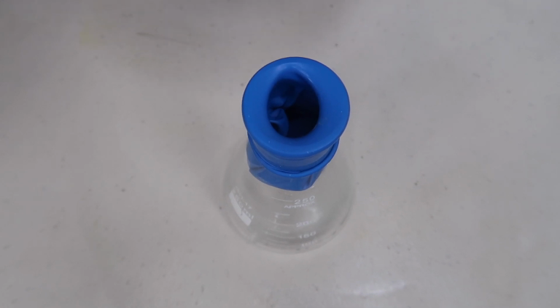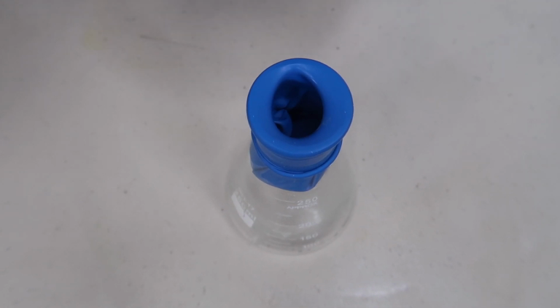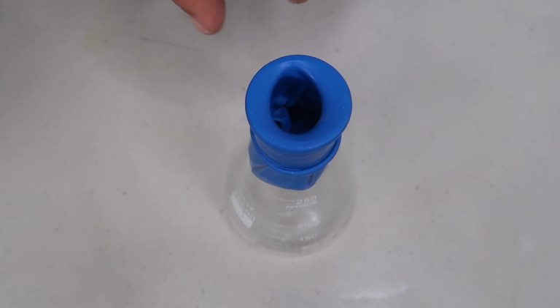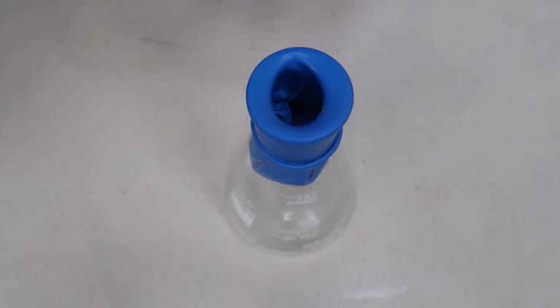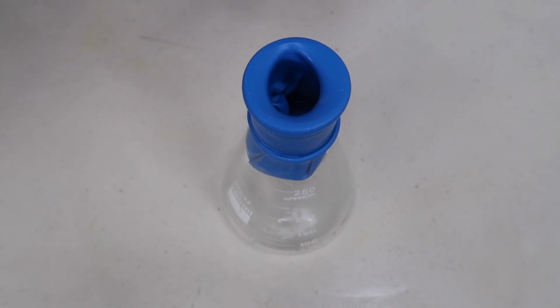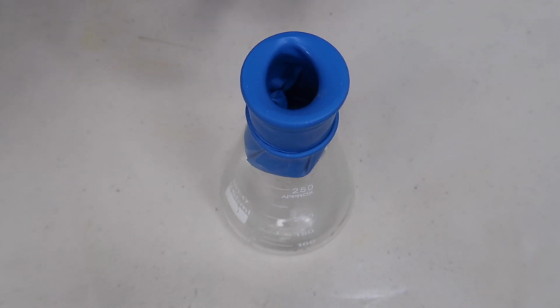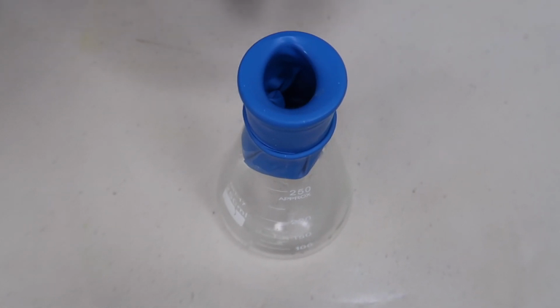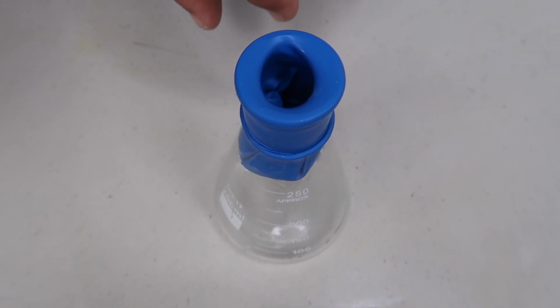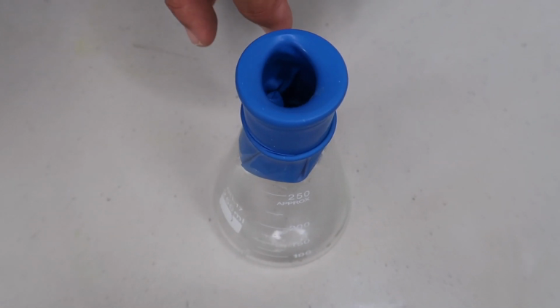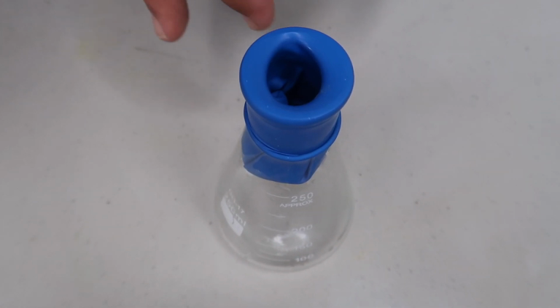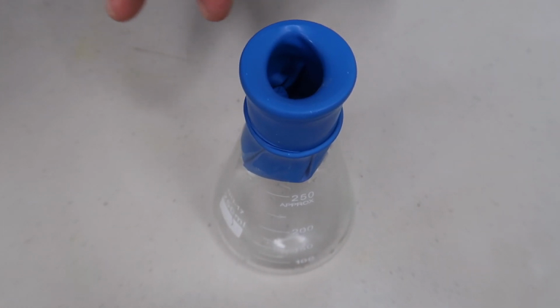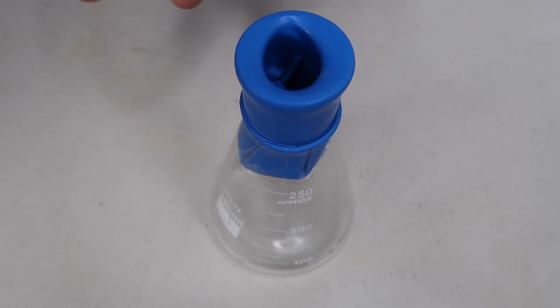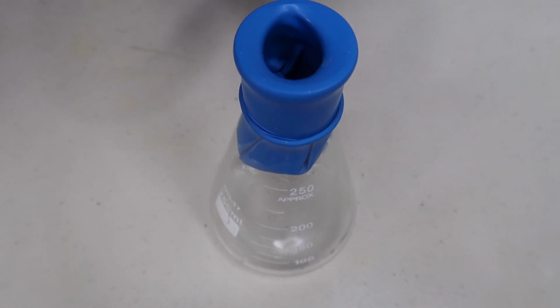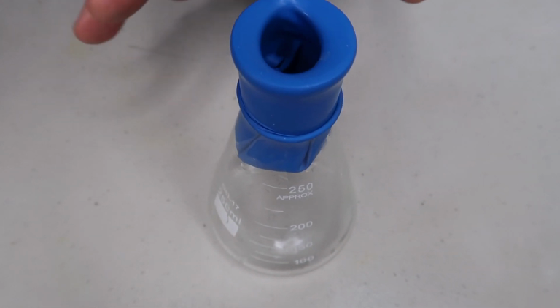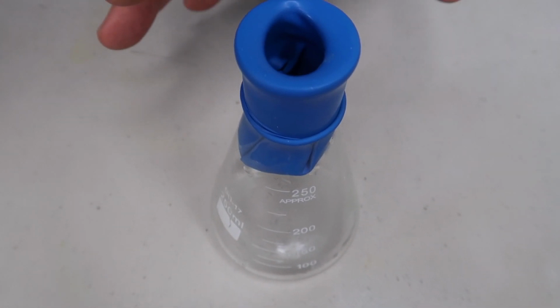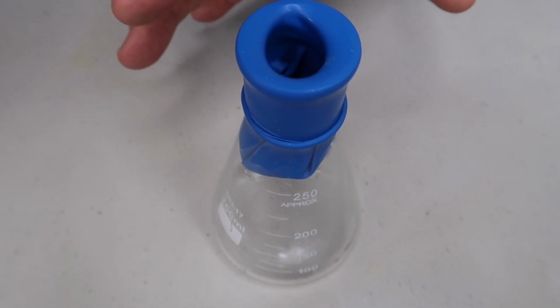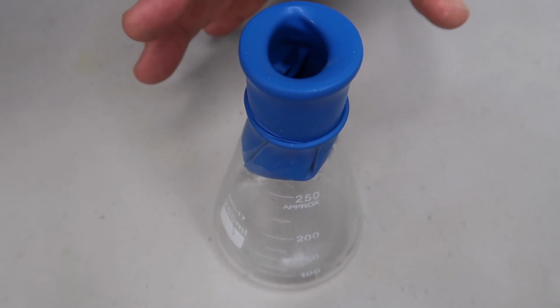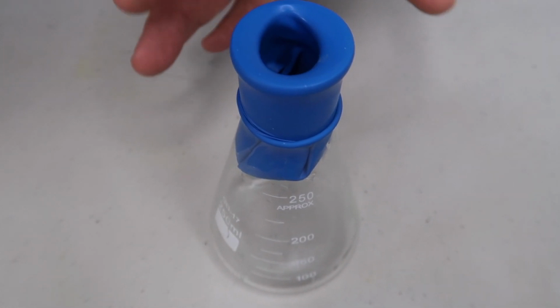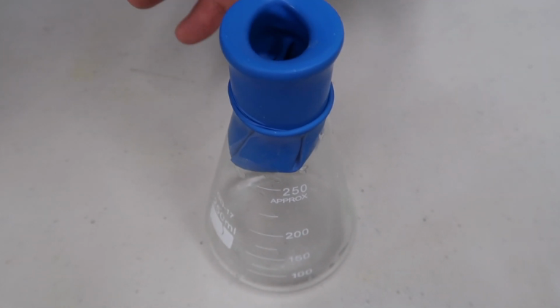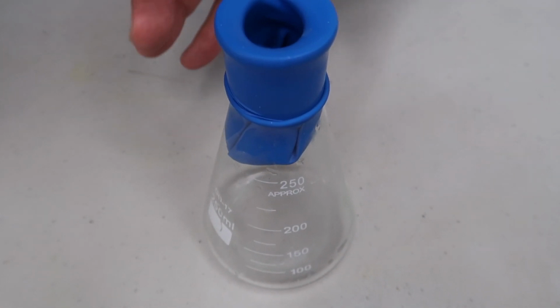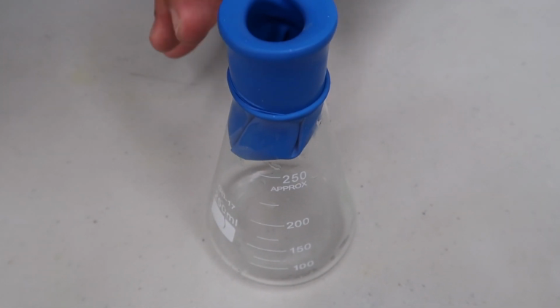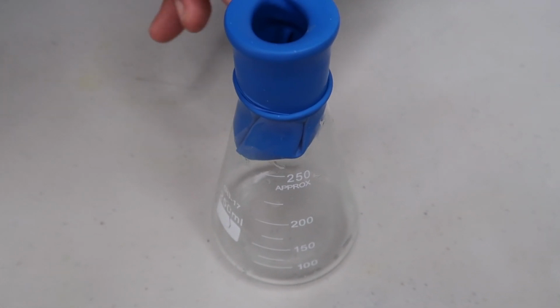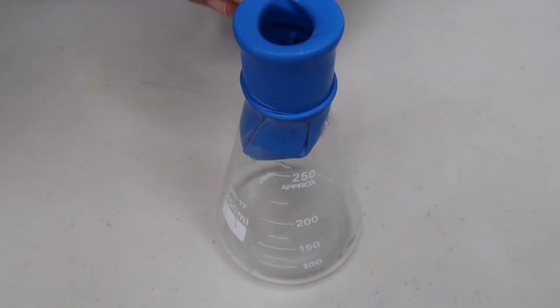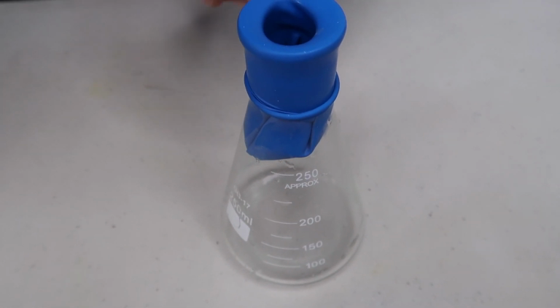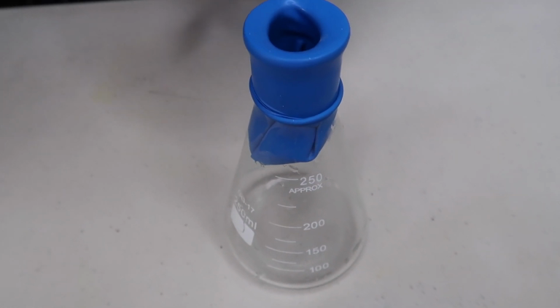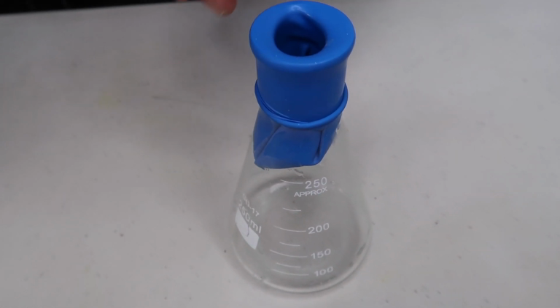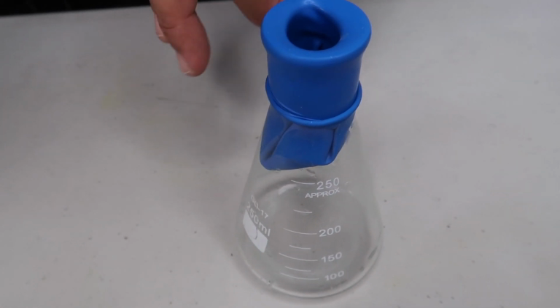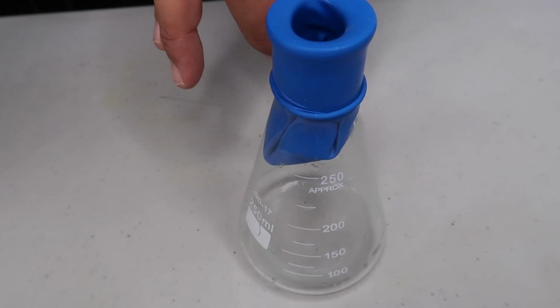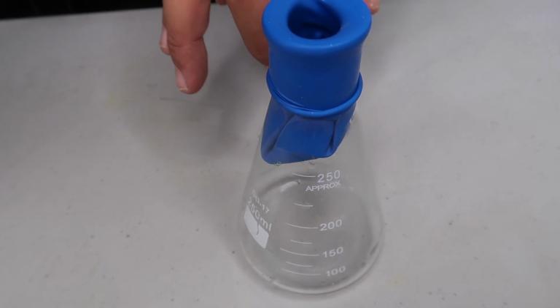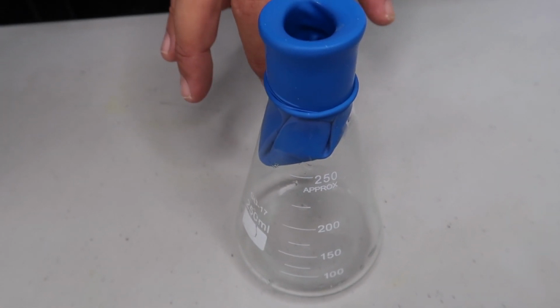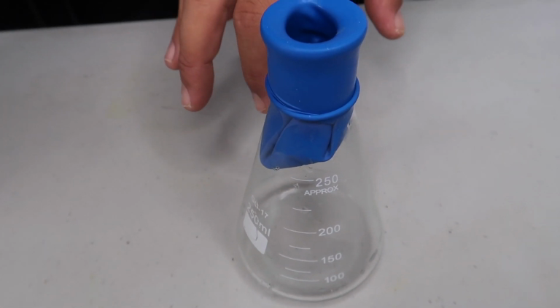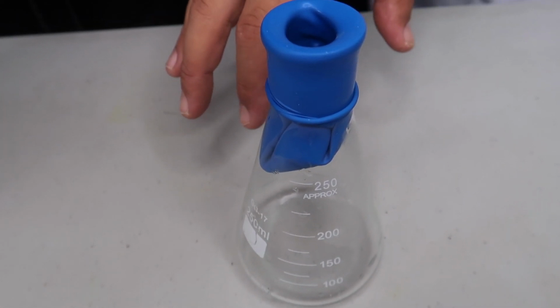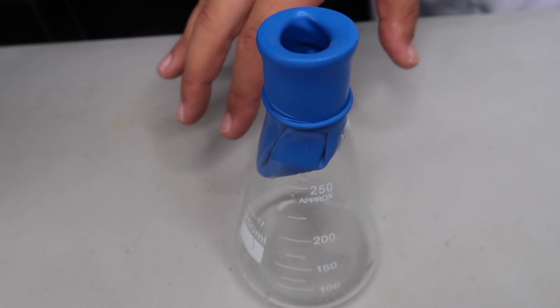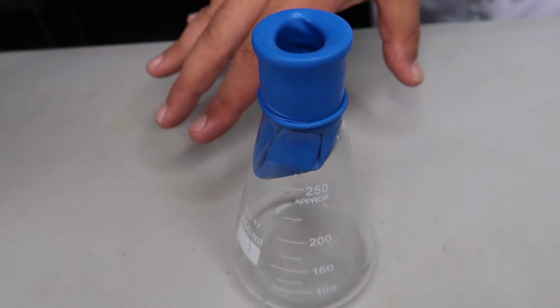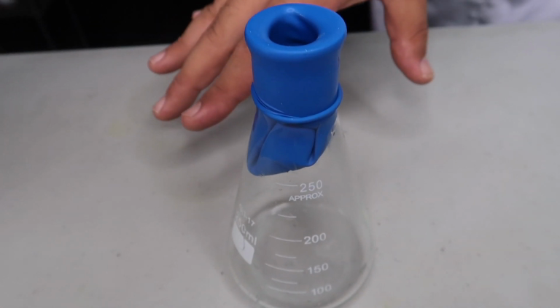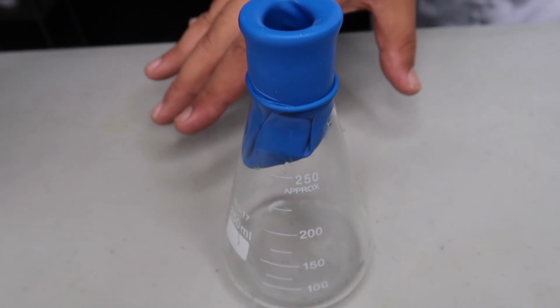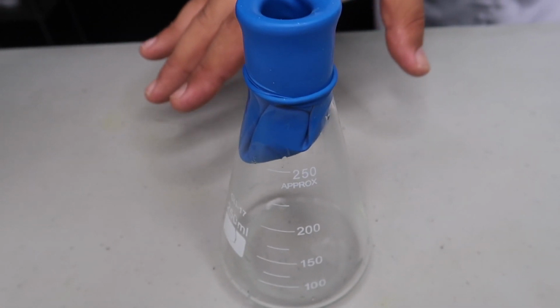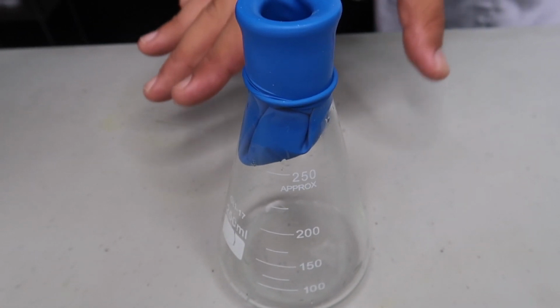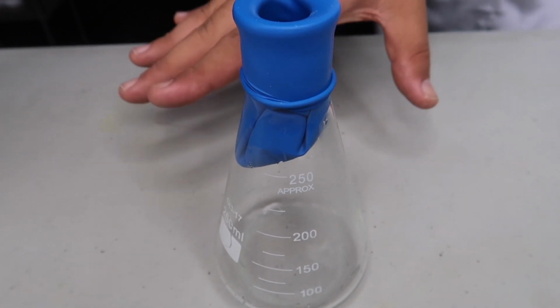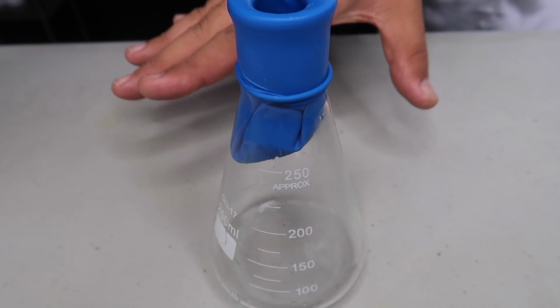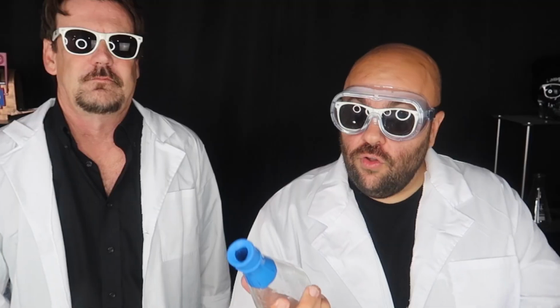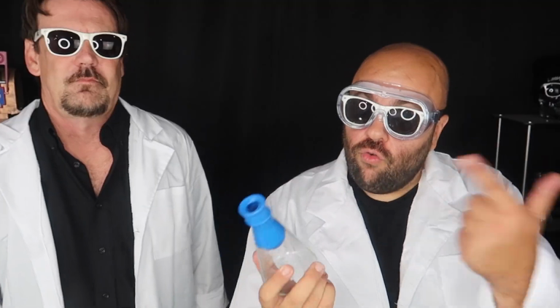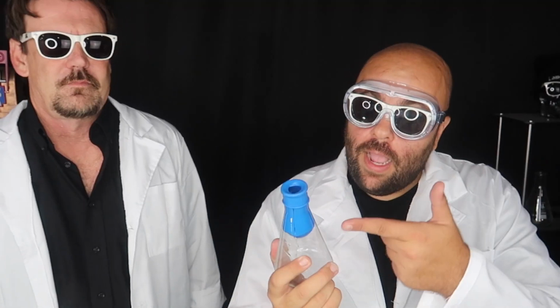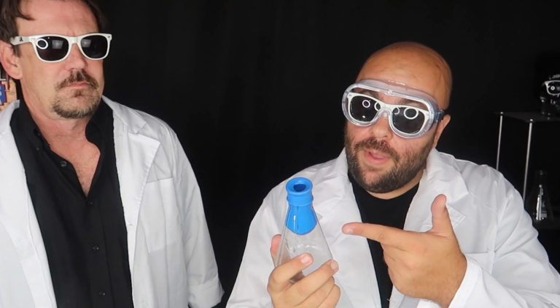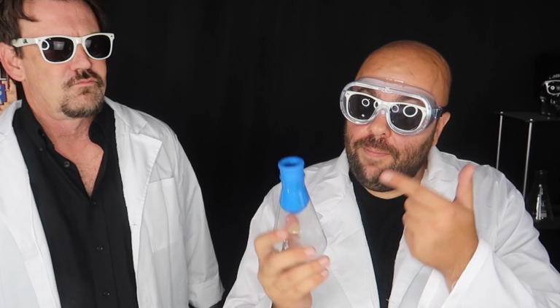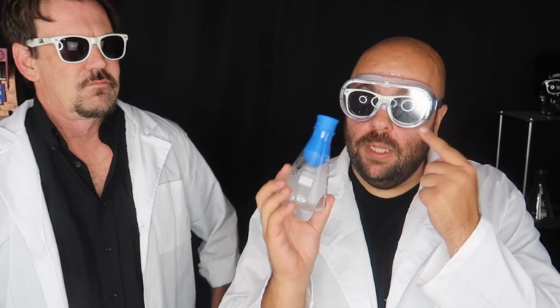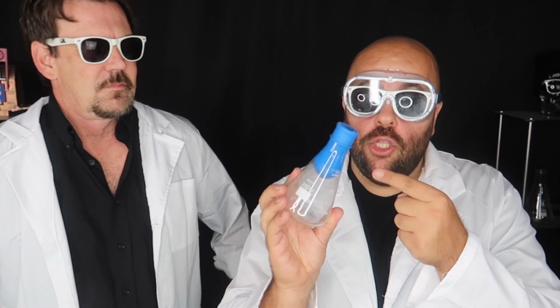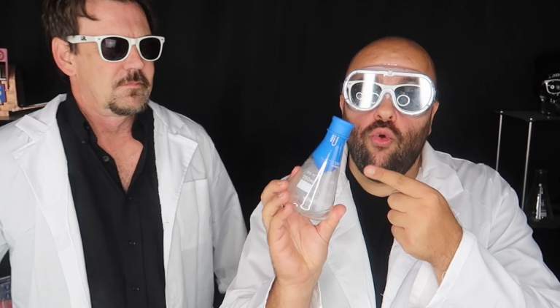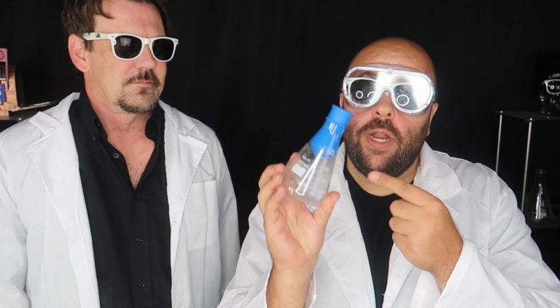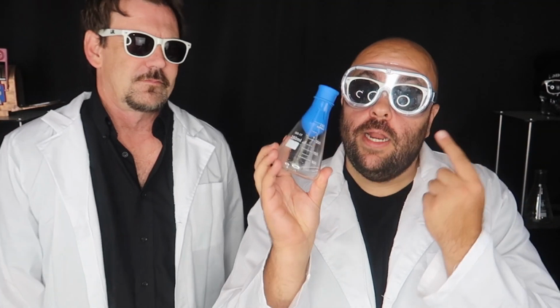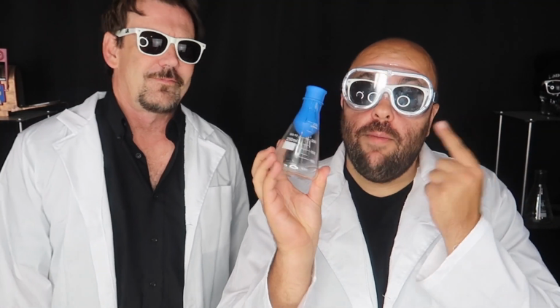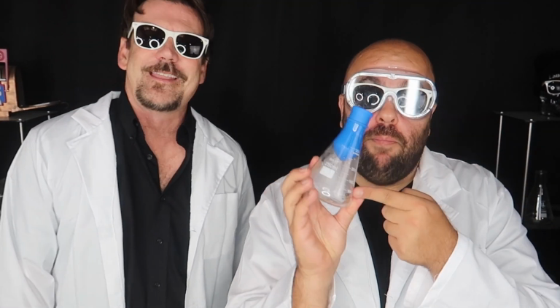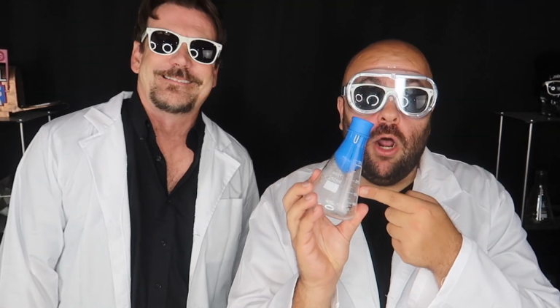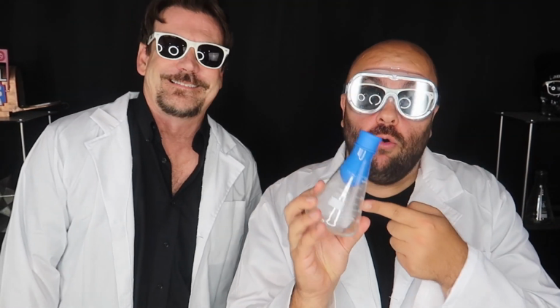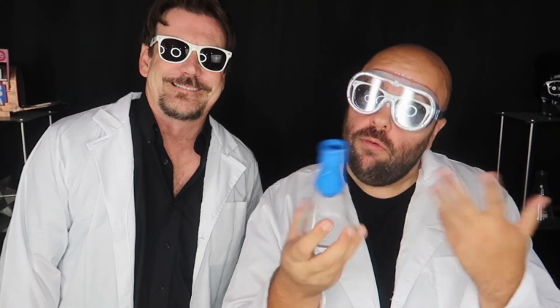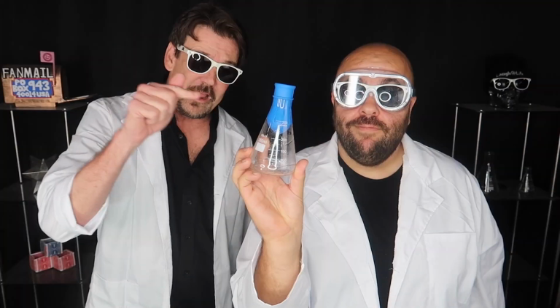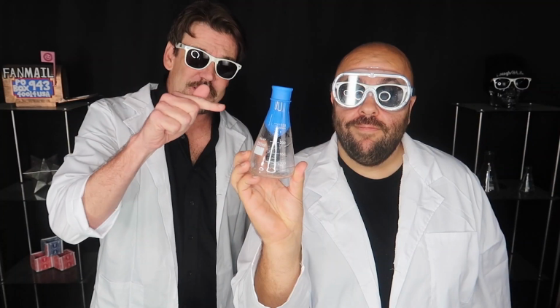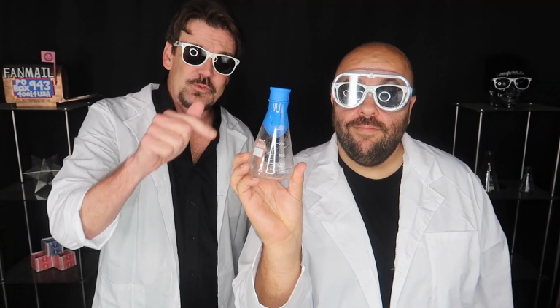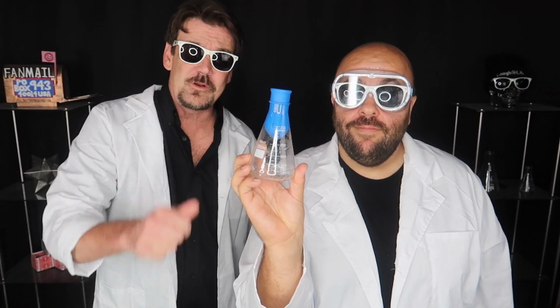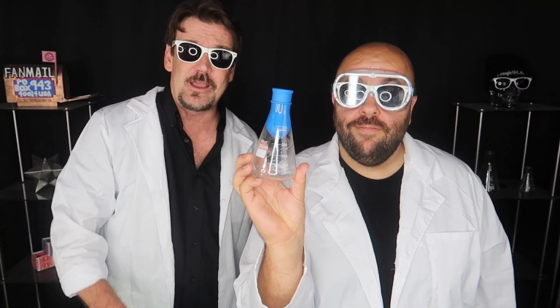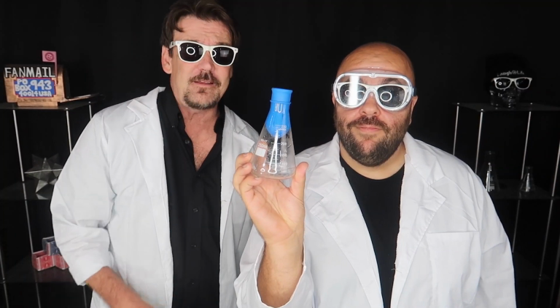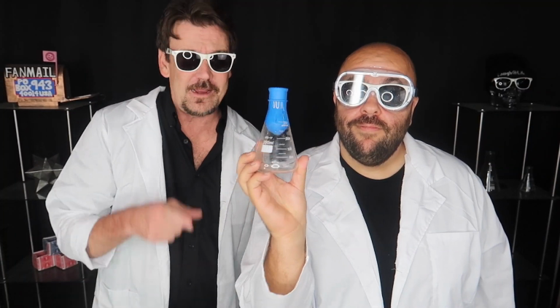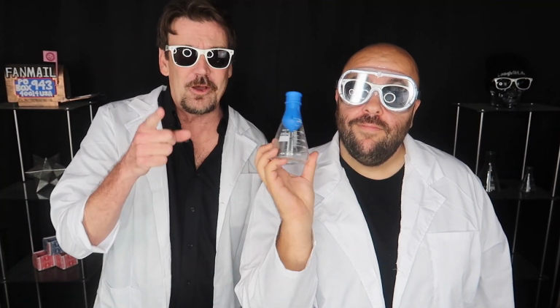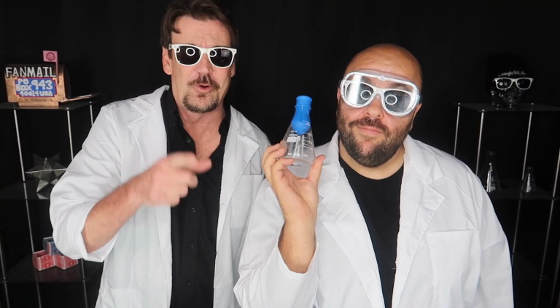And now the balloon will begin to invert inside the bottle and blow up in reverse. So grab a balloon and a bottle — try this one out at home.